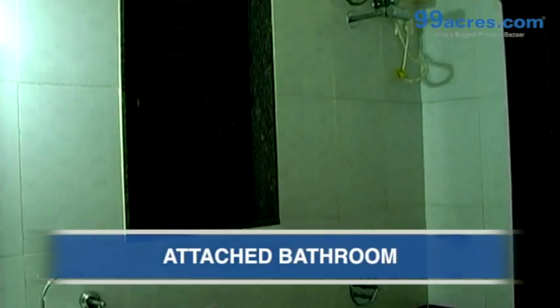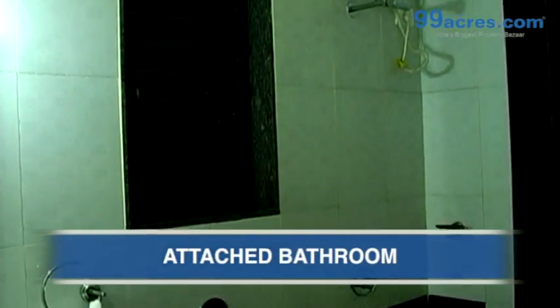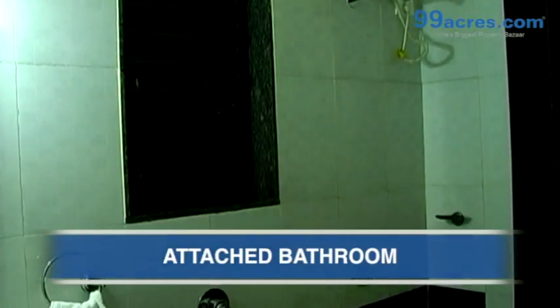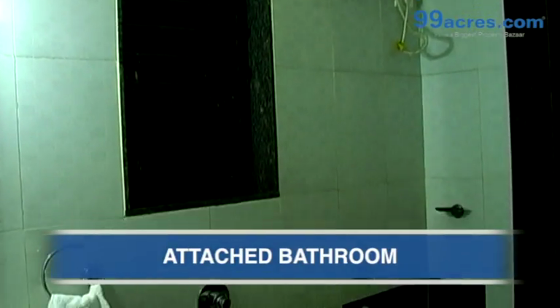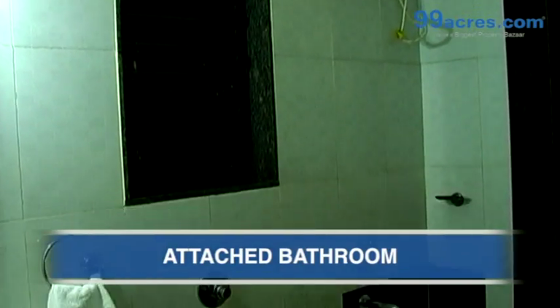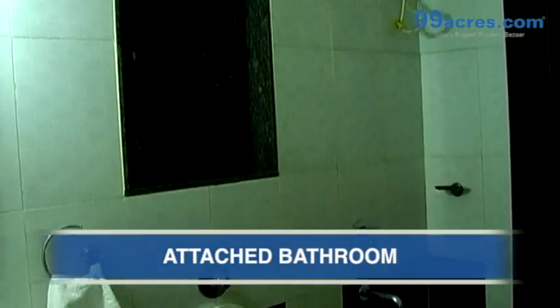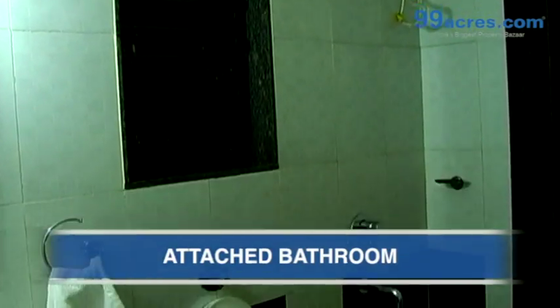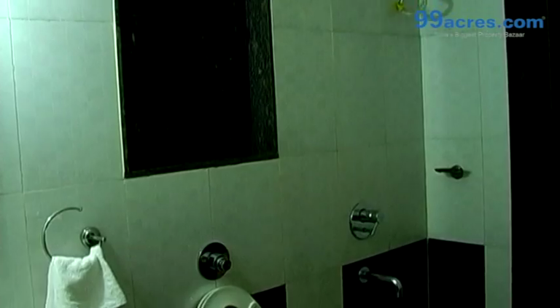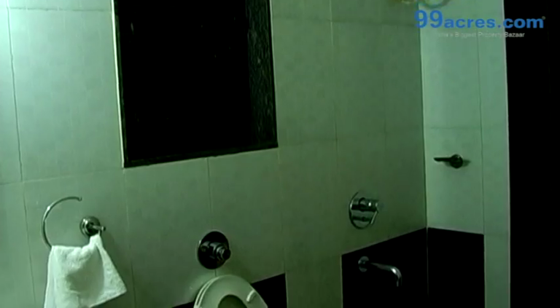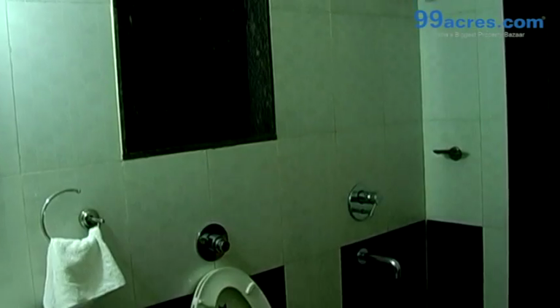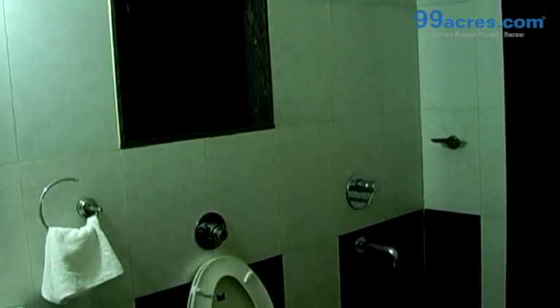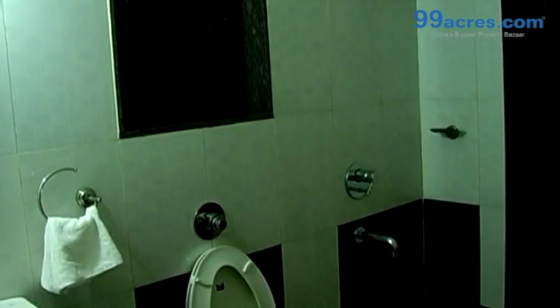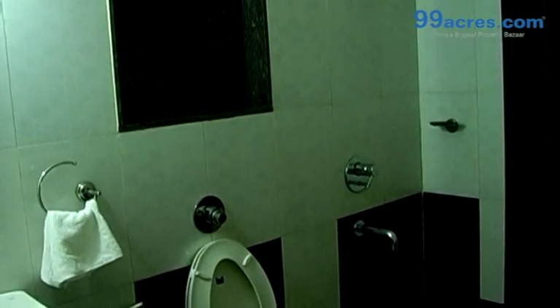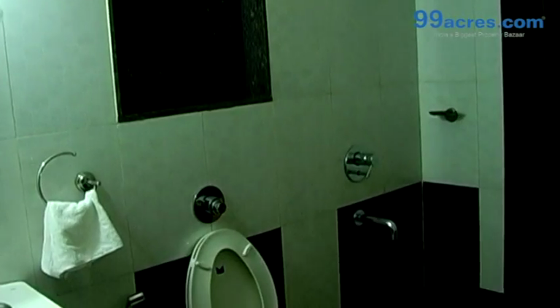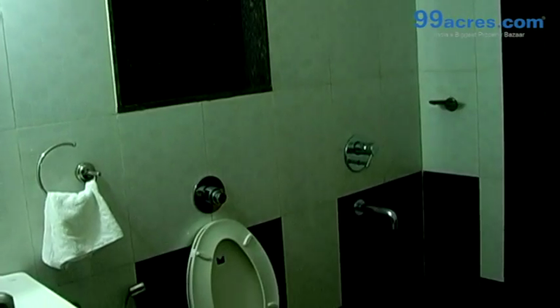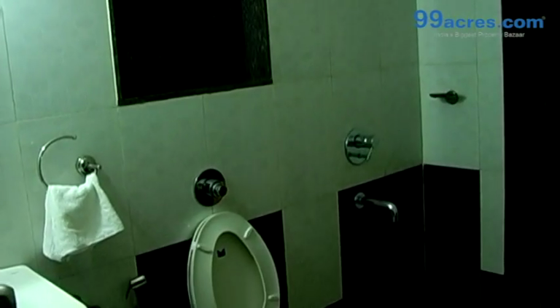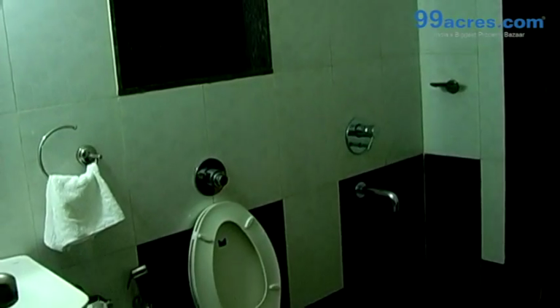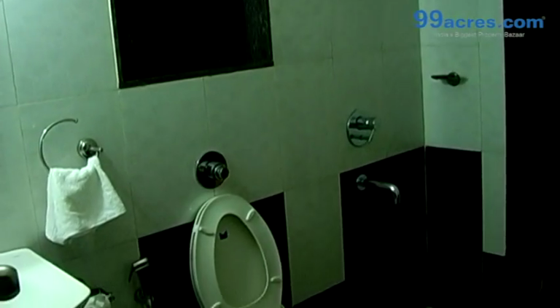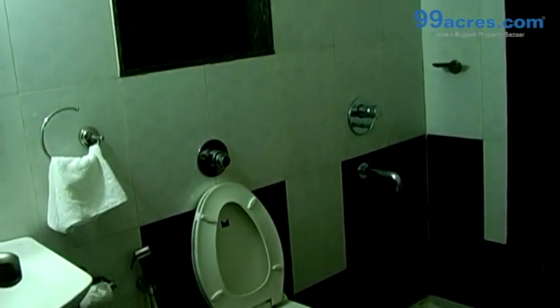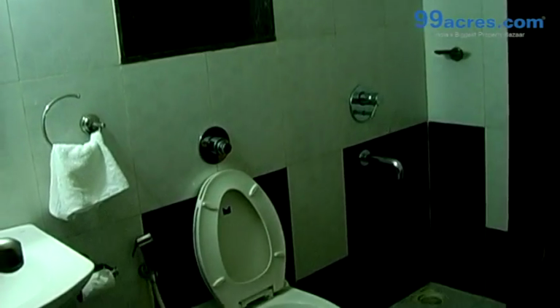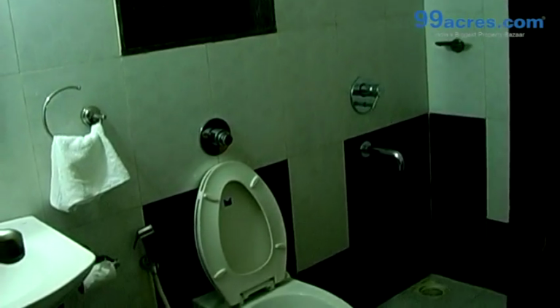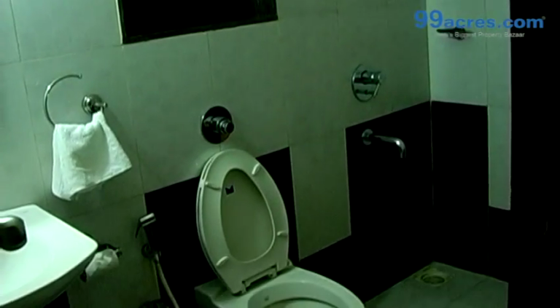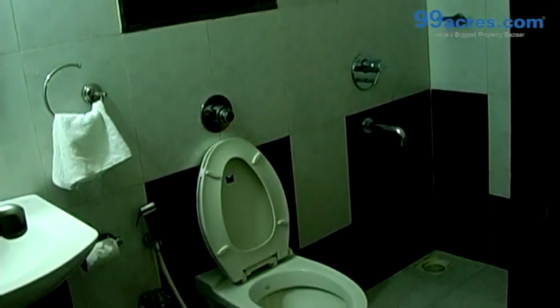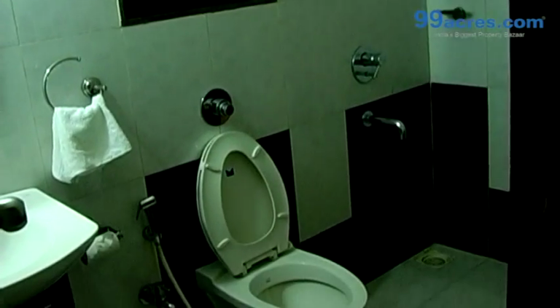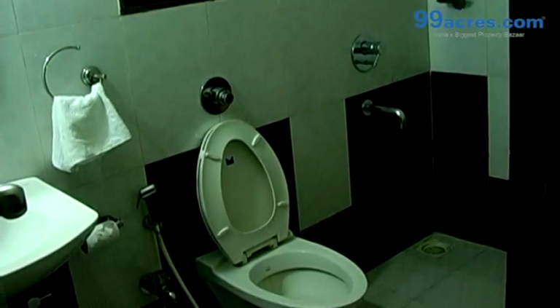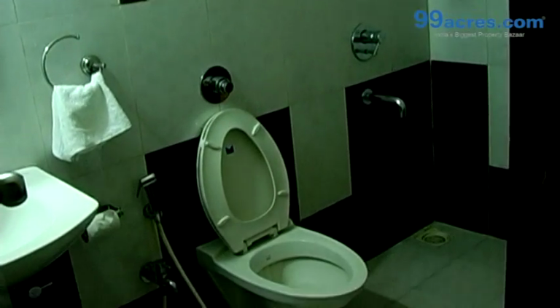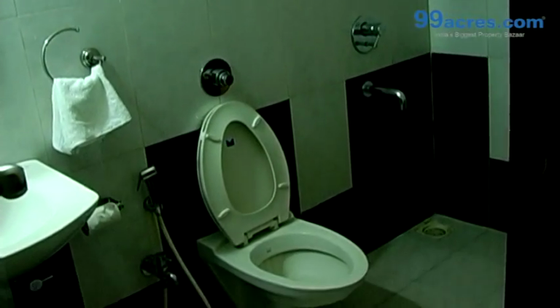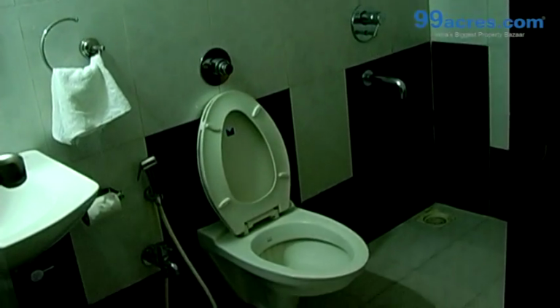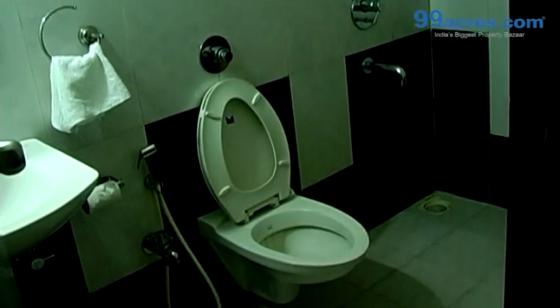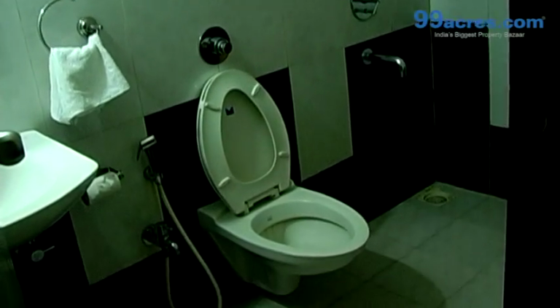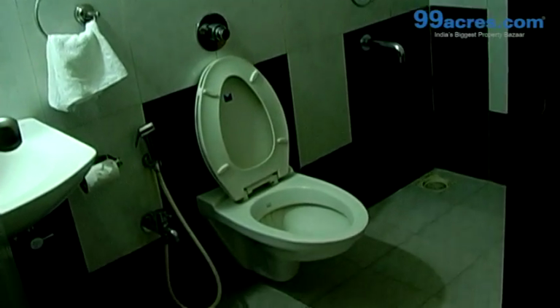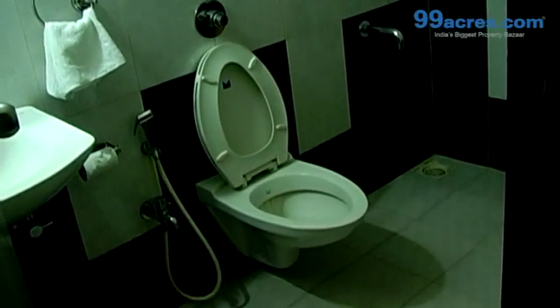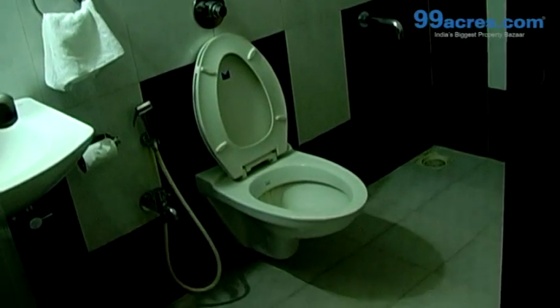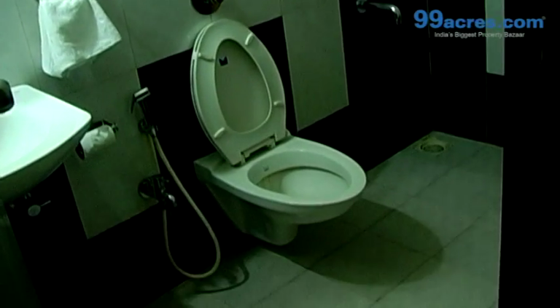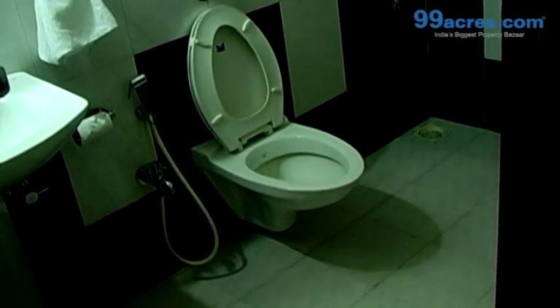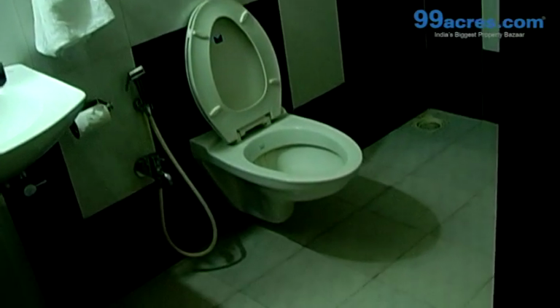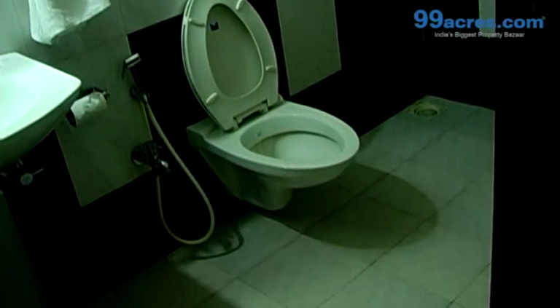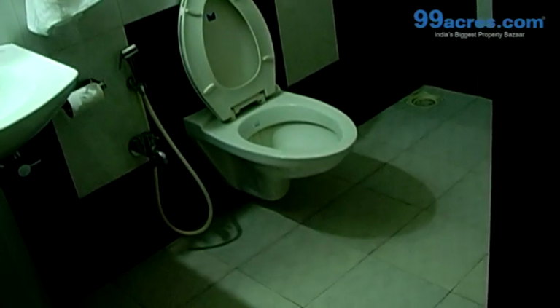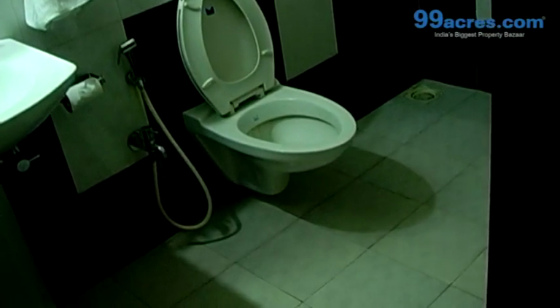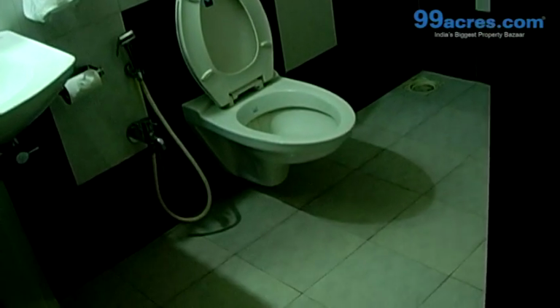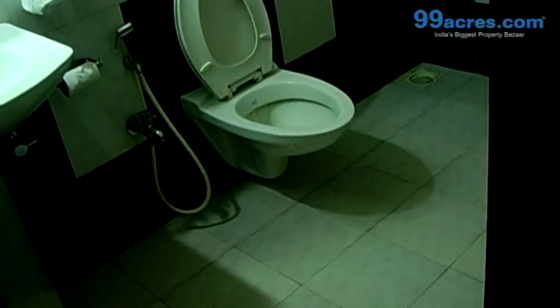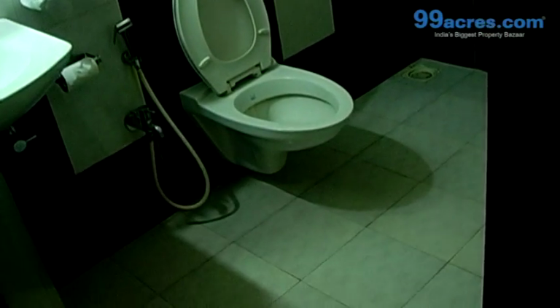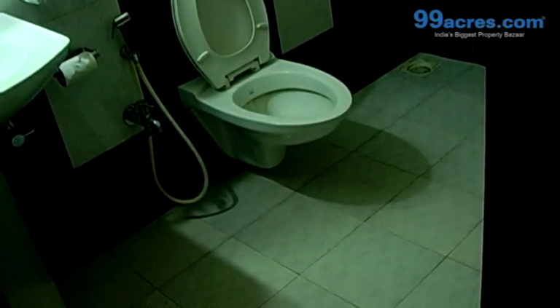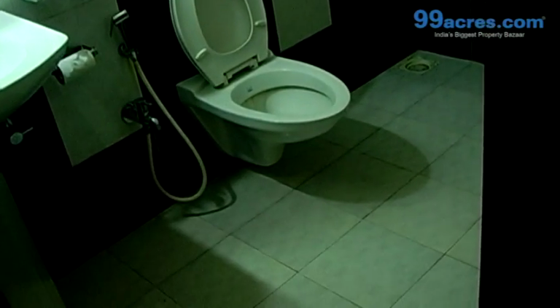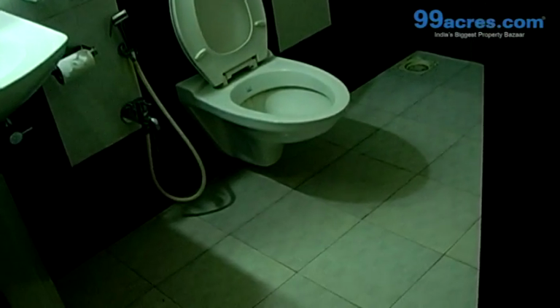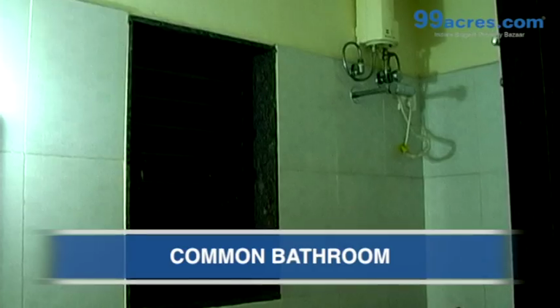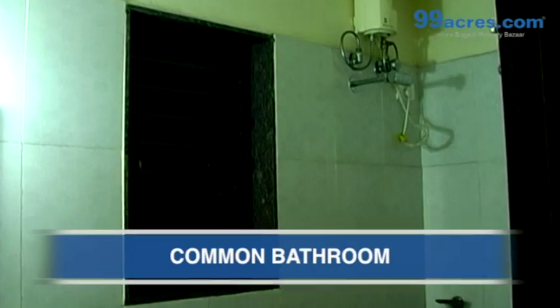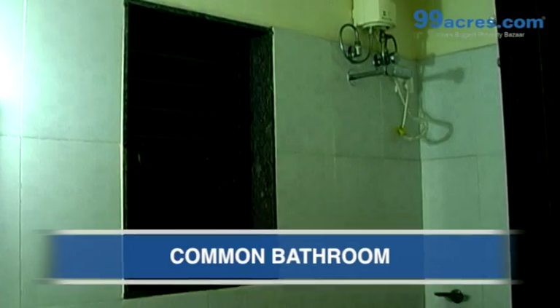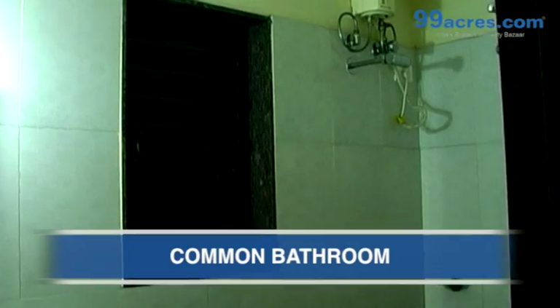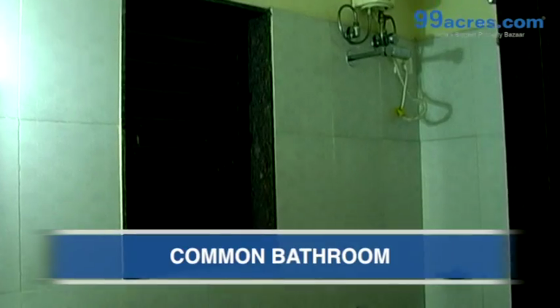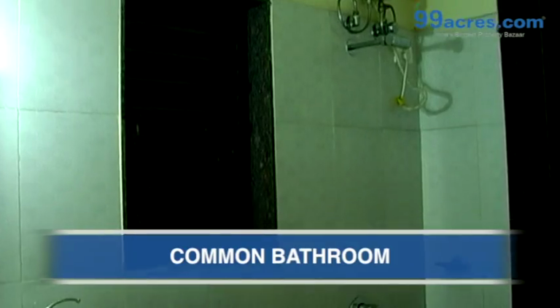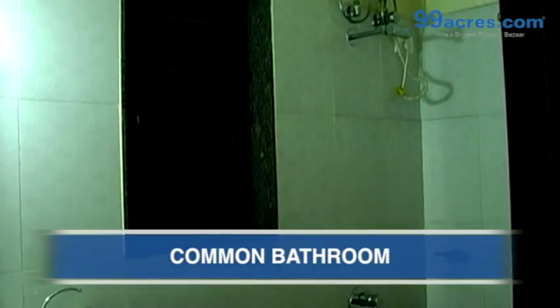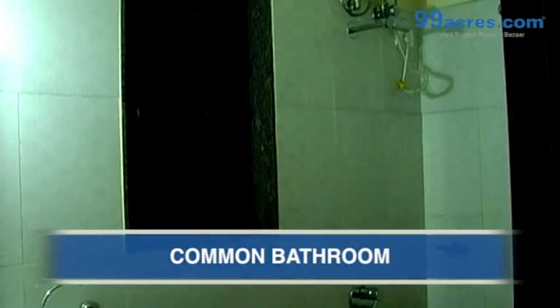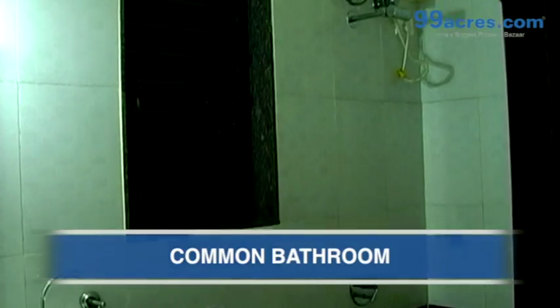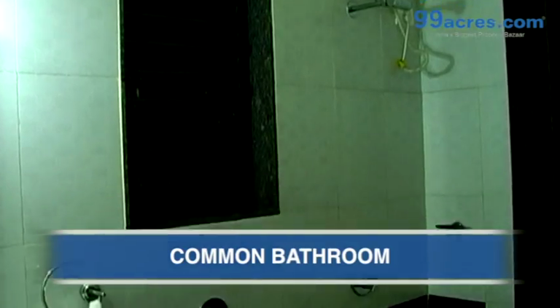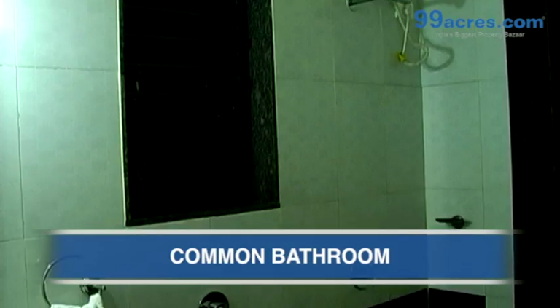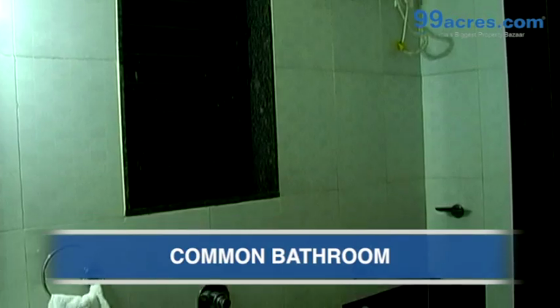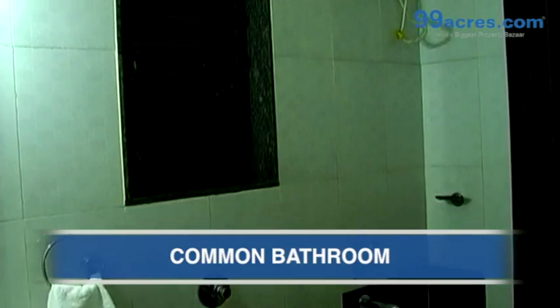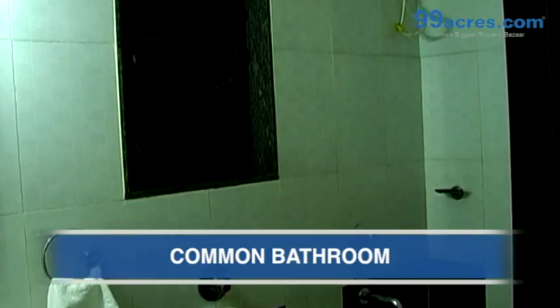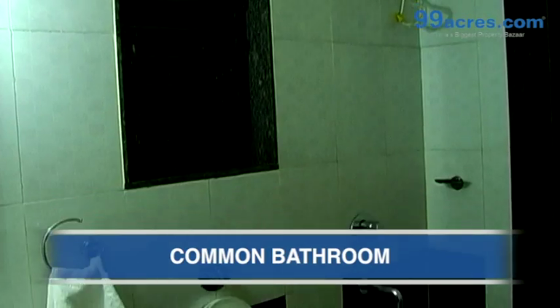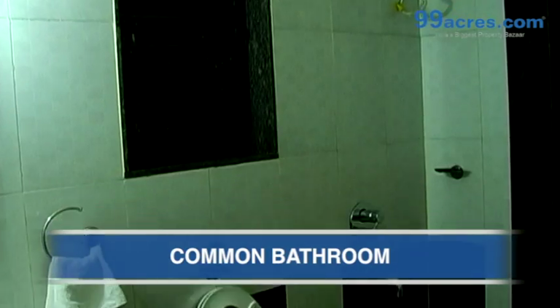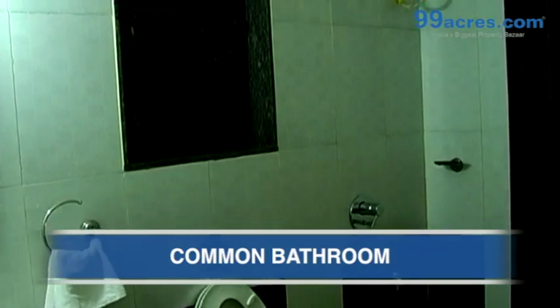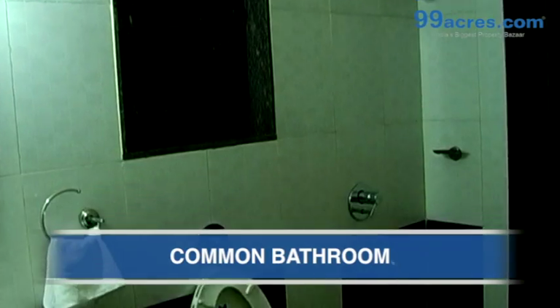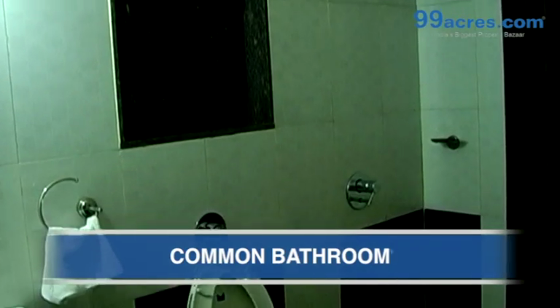This is the attached bathroom, and the common bathroom. Thank you.